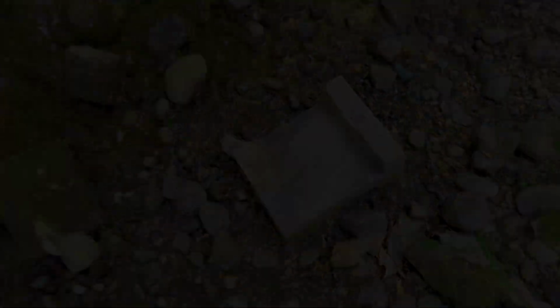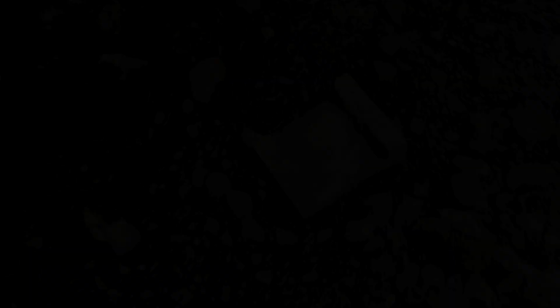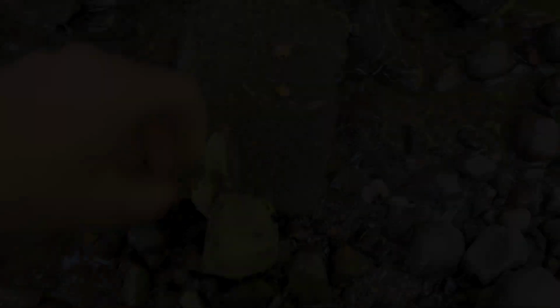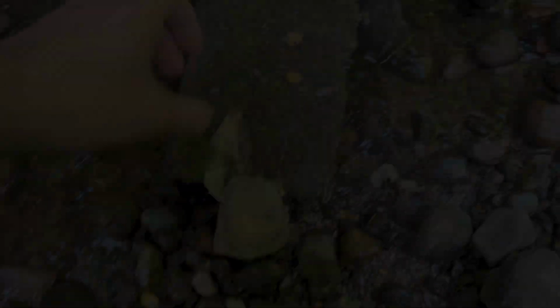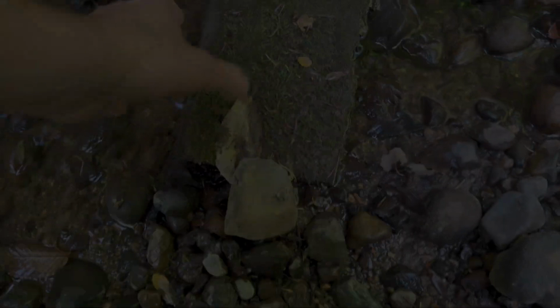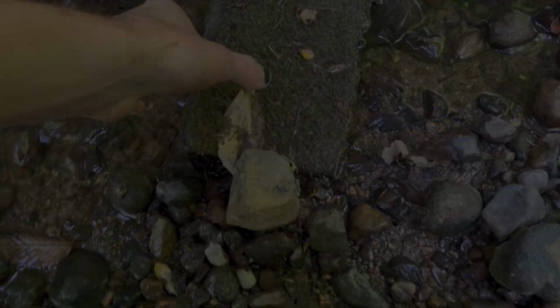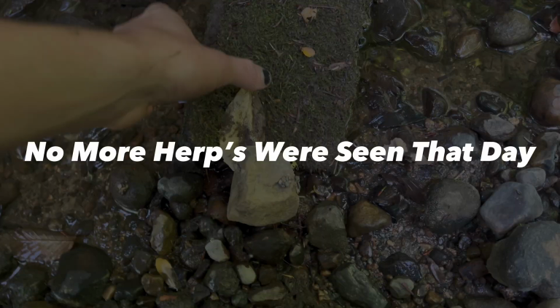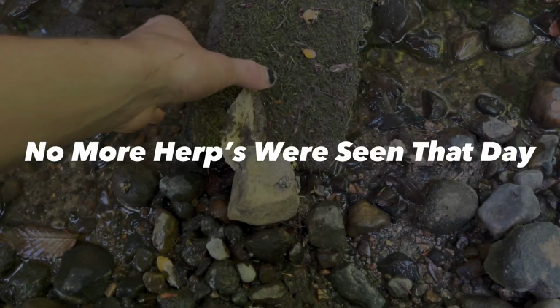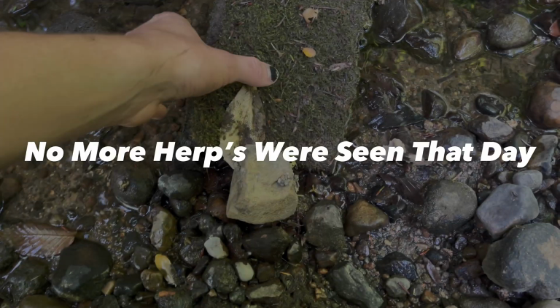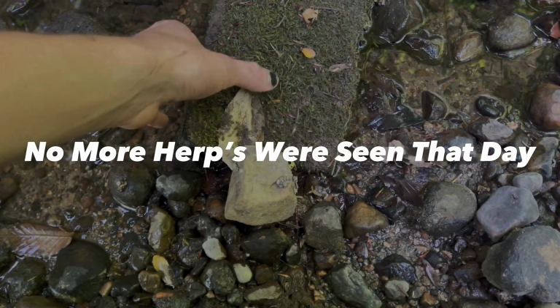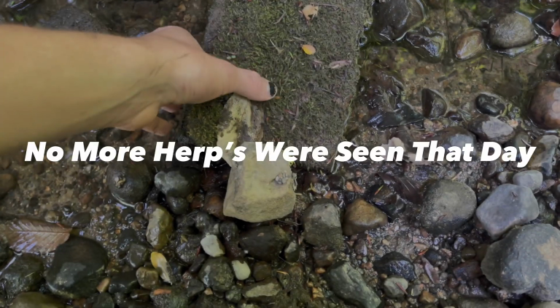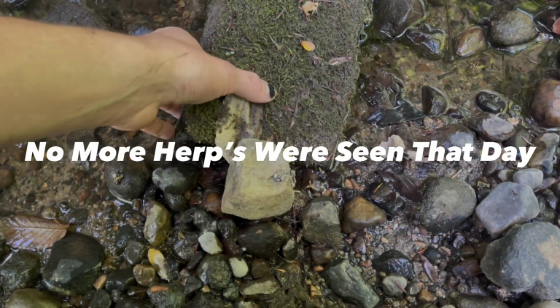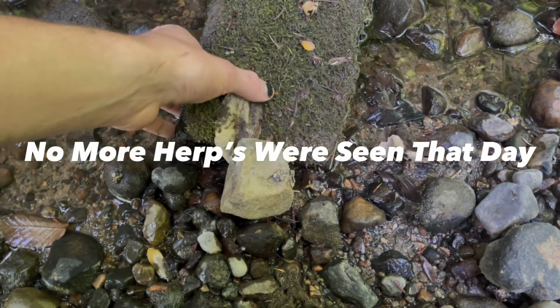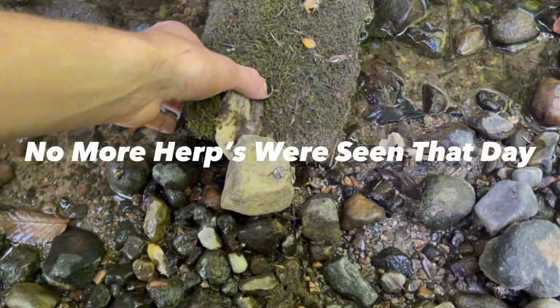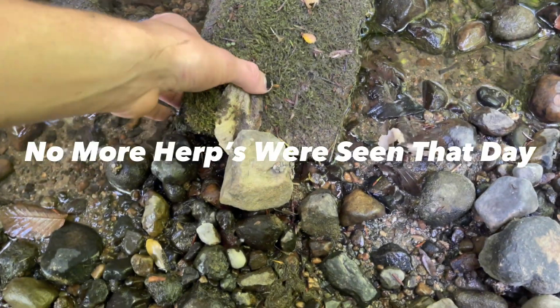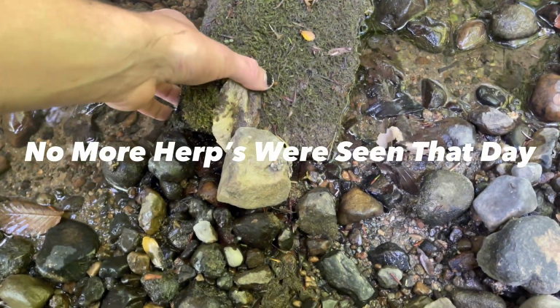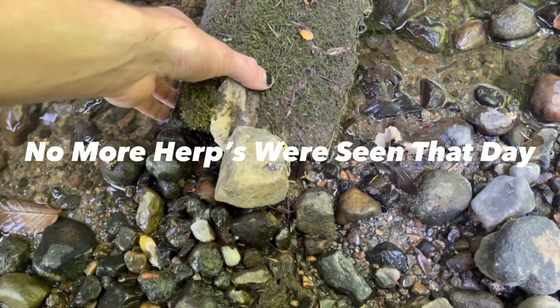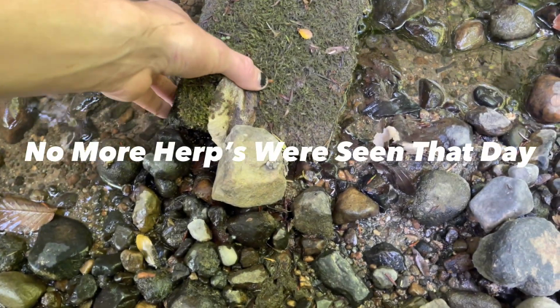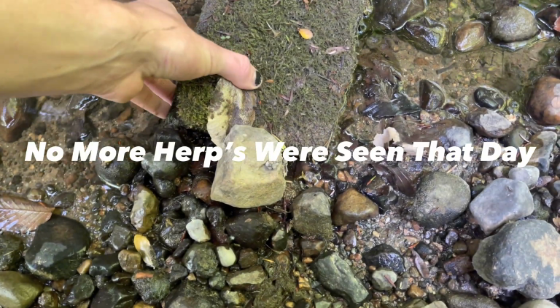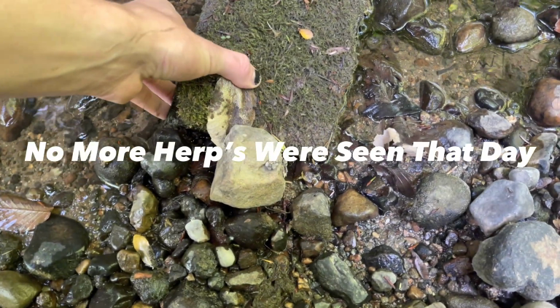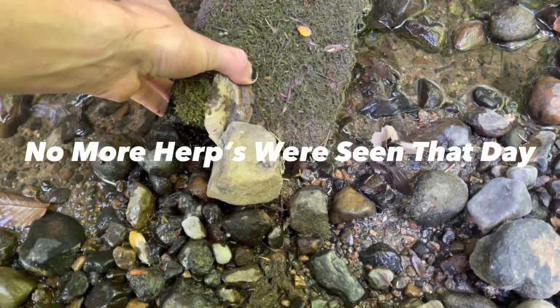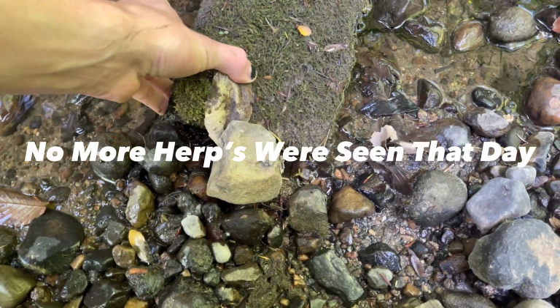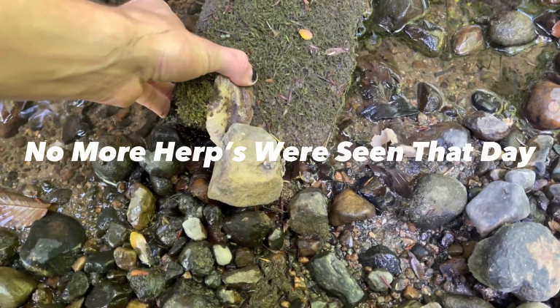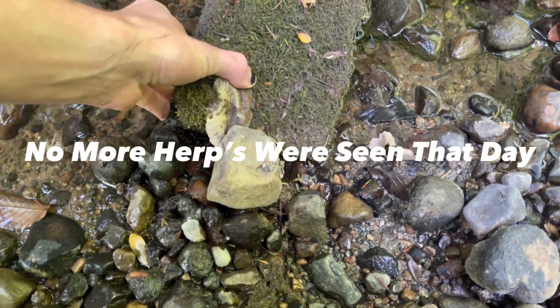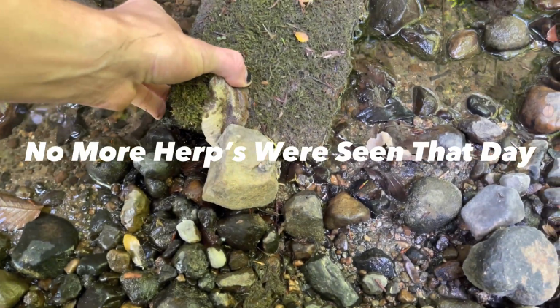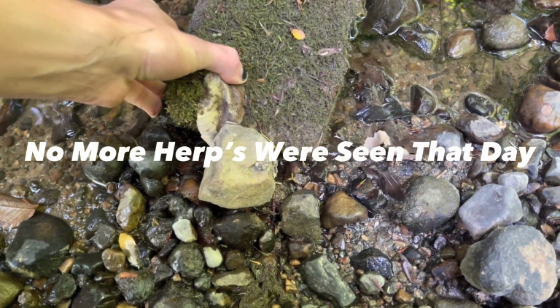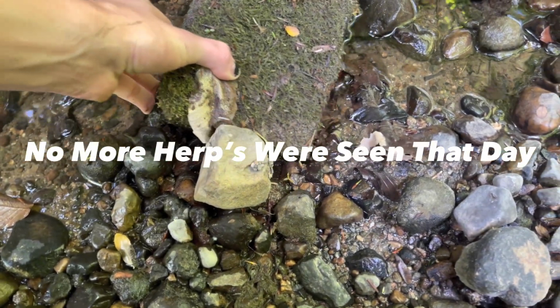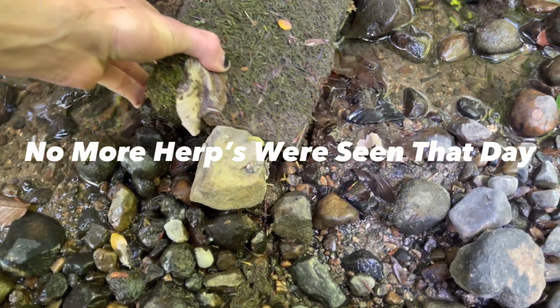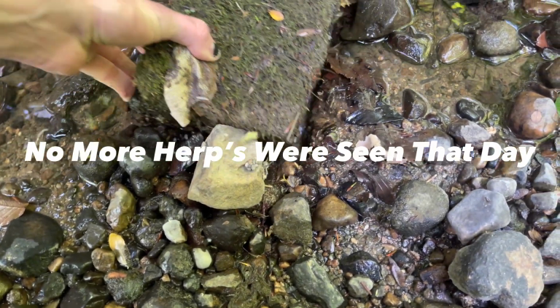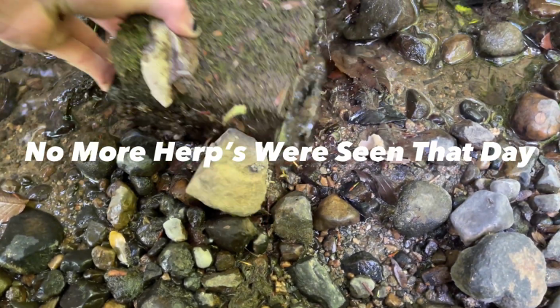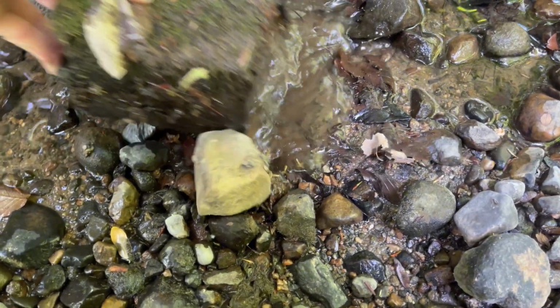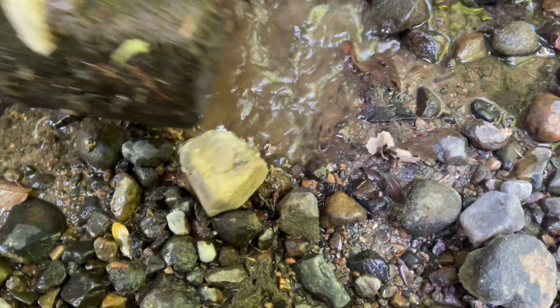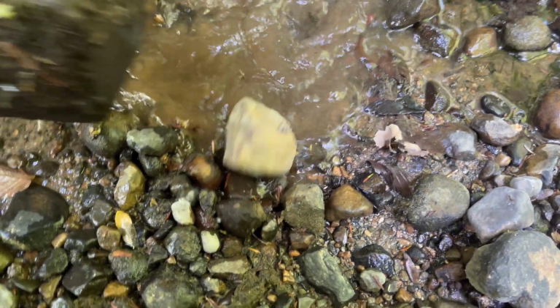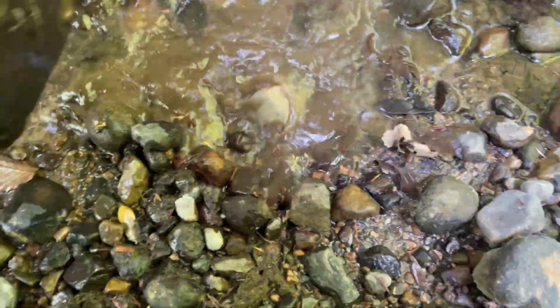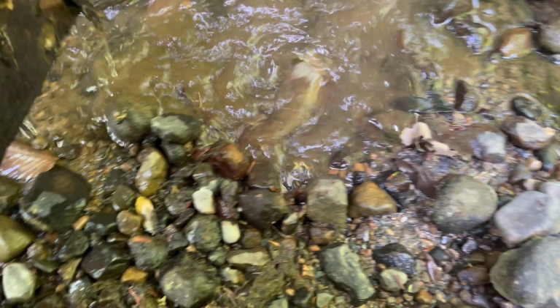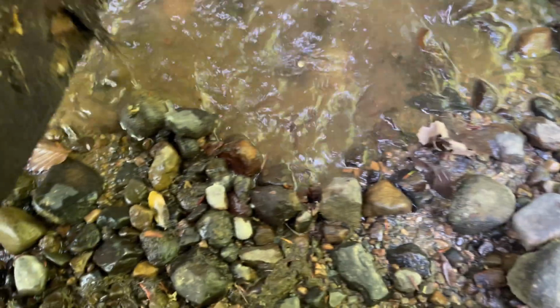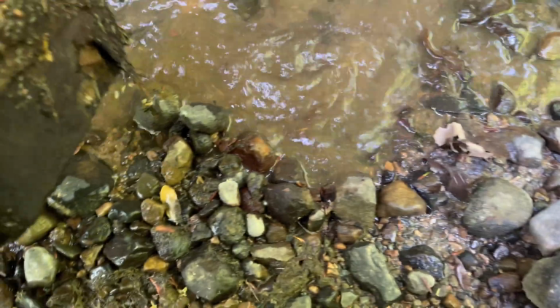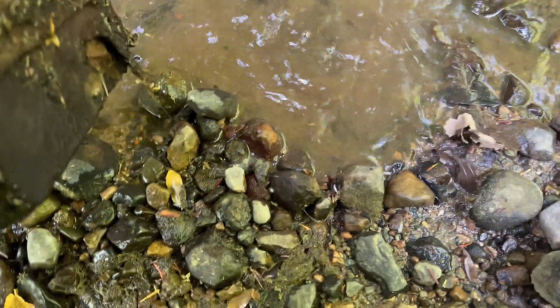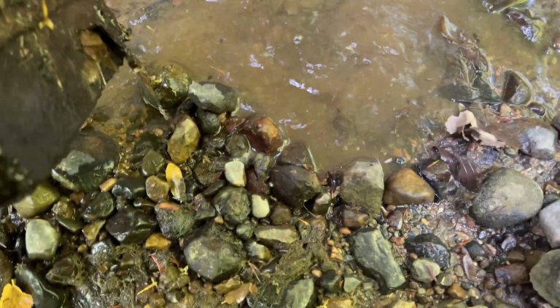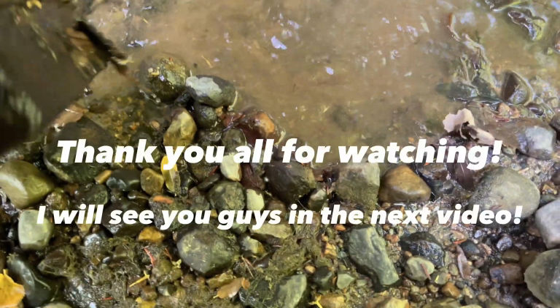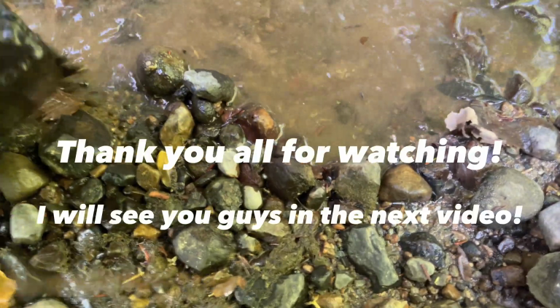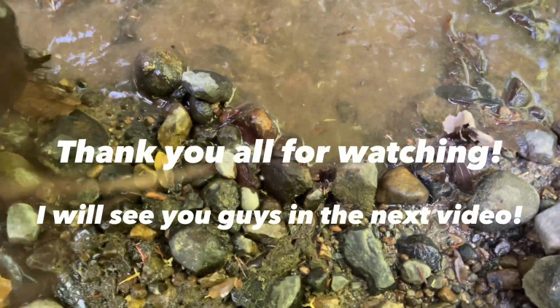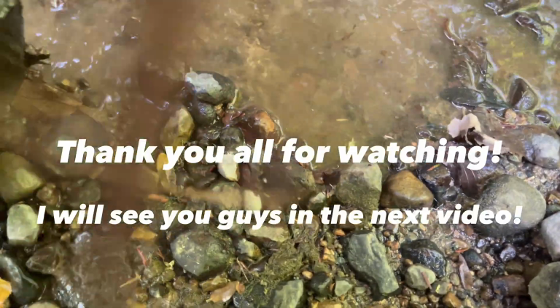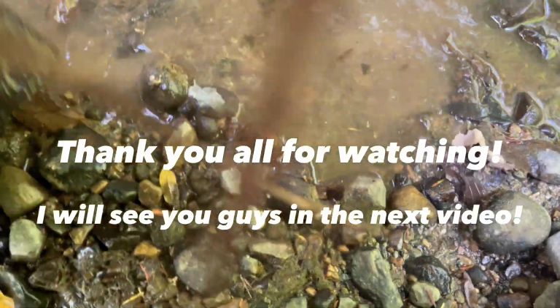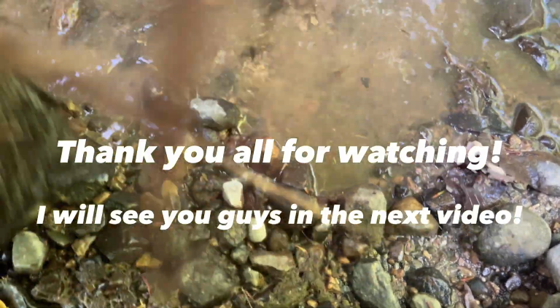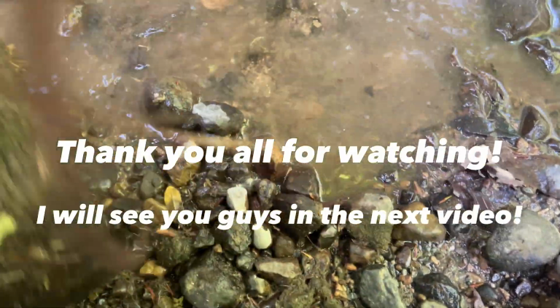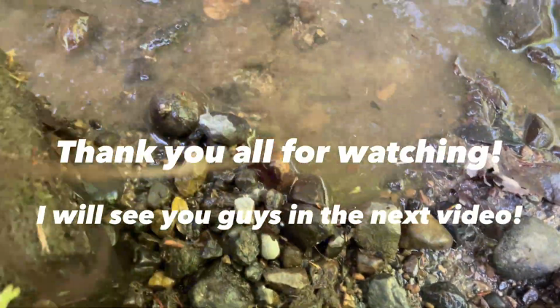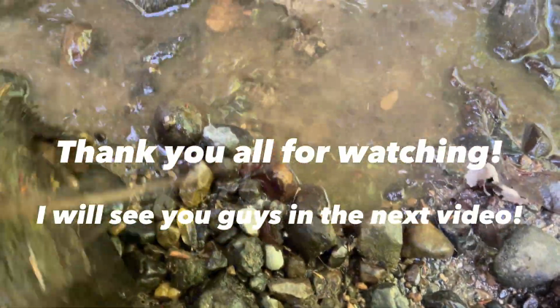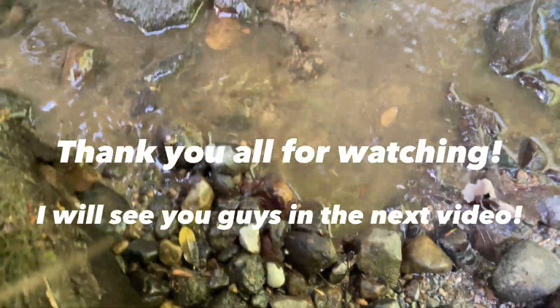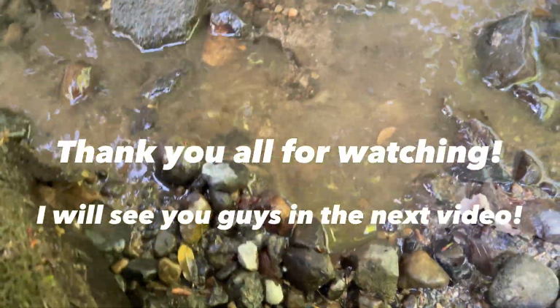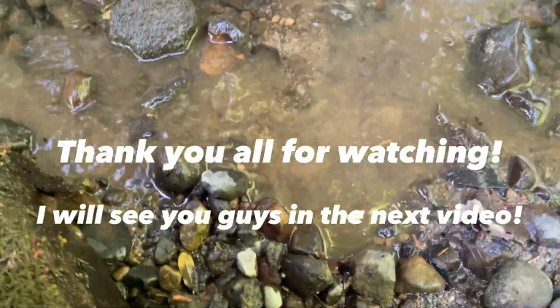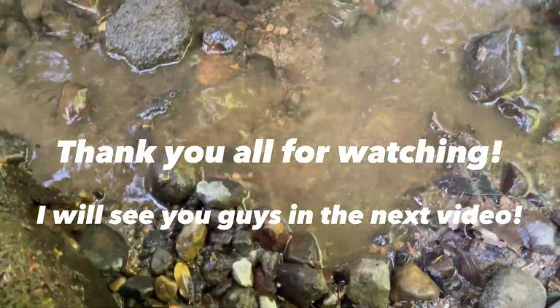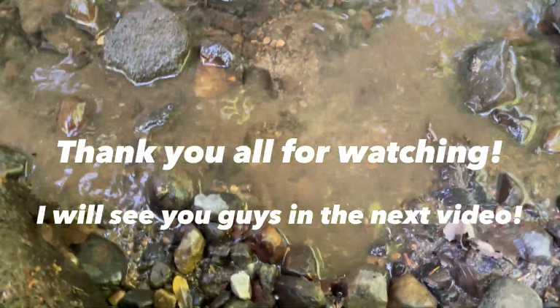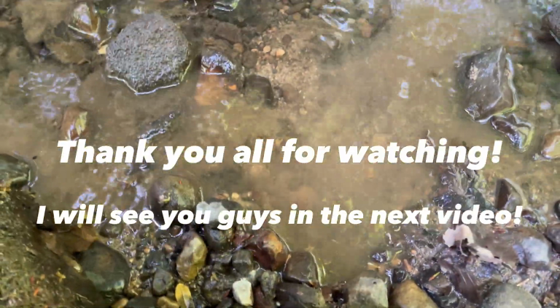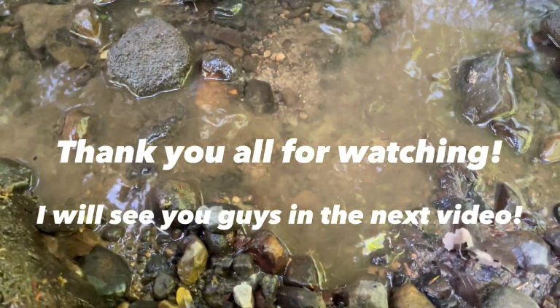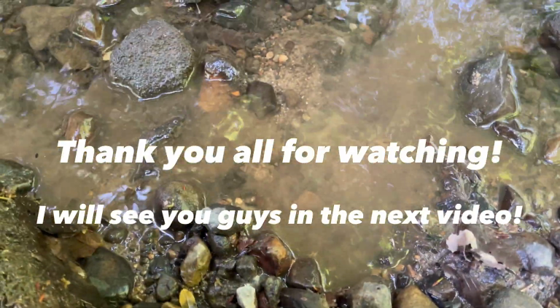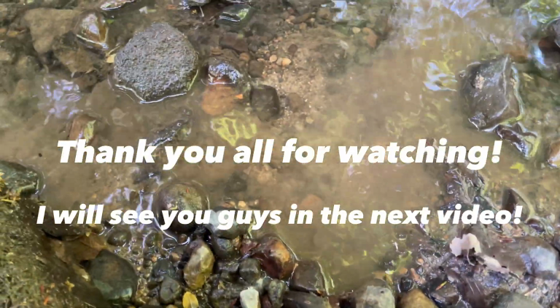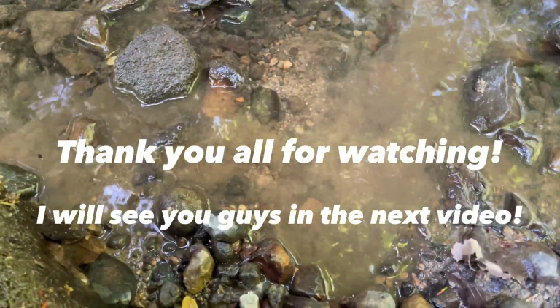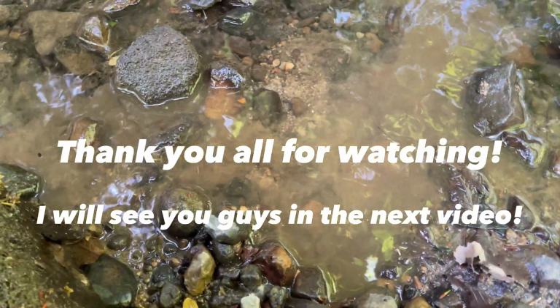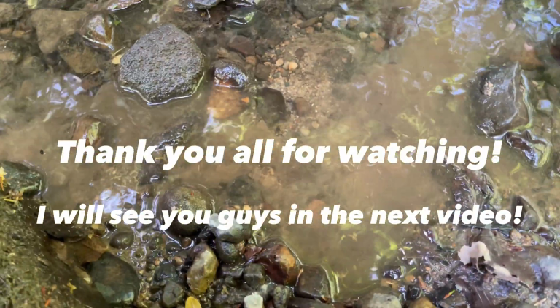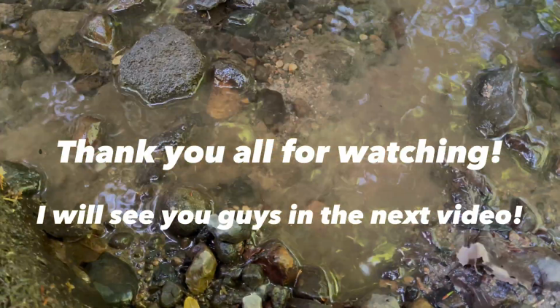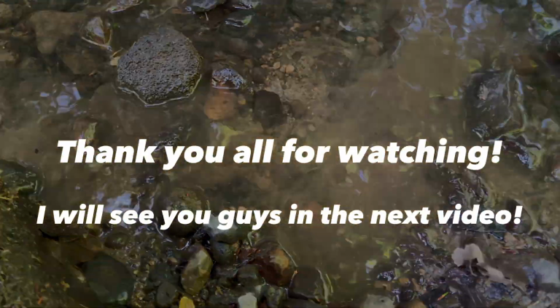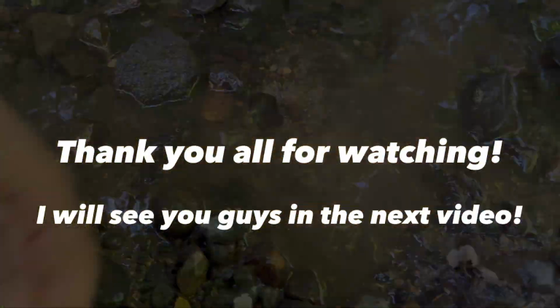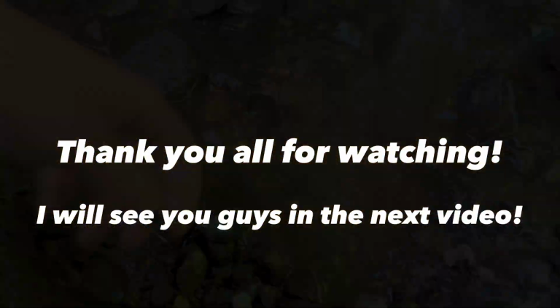Now let's try out some of this stuff right next to him. Oh, even if there was something I'm not gonna get it.